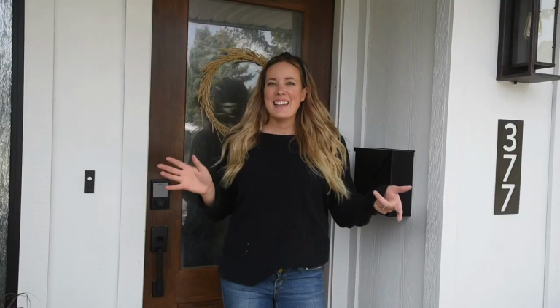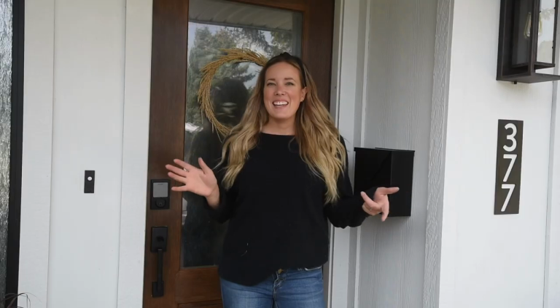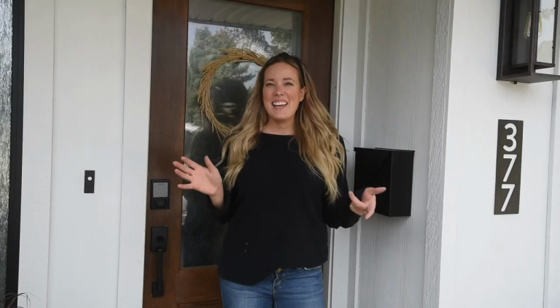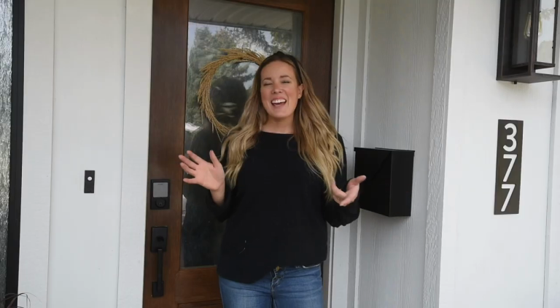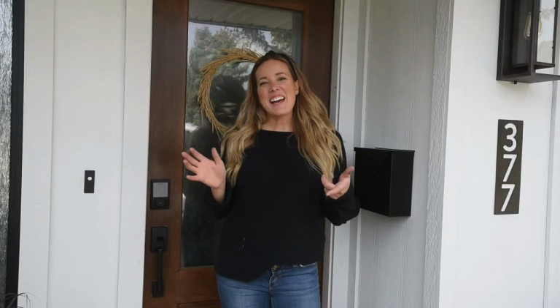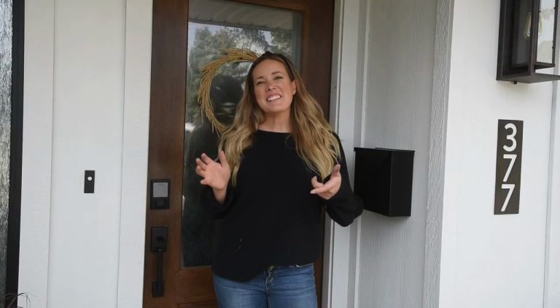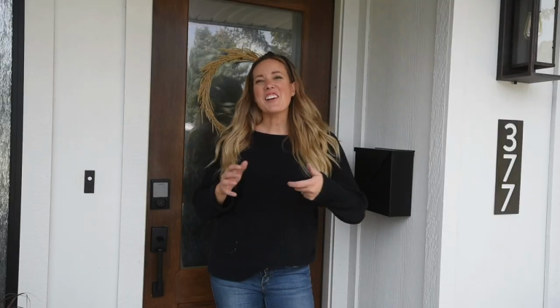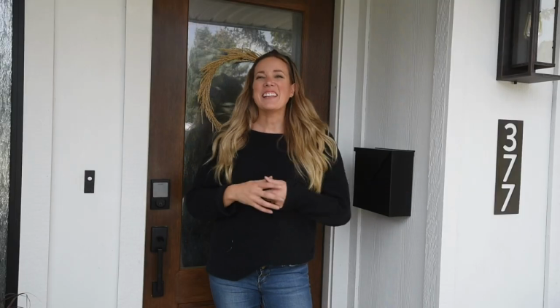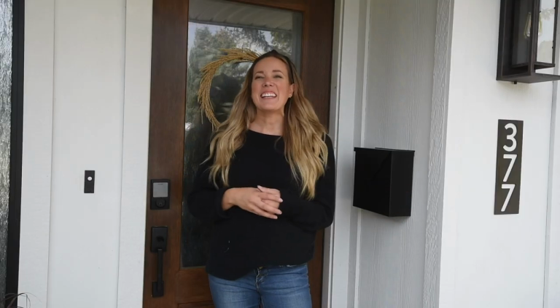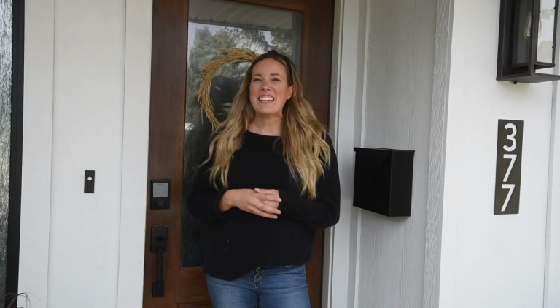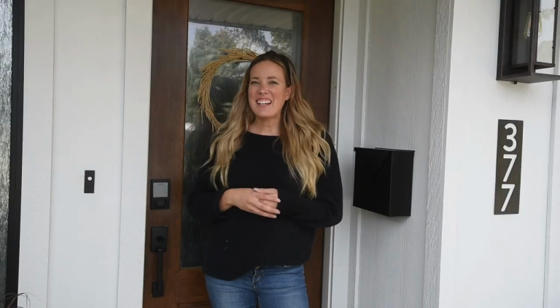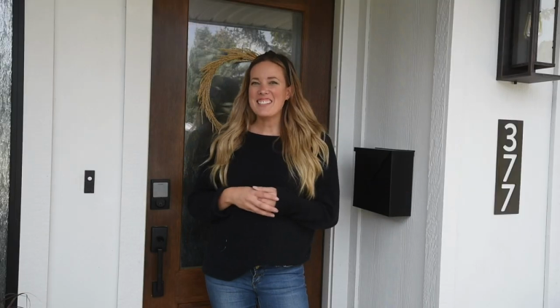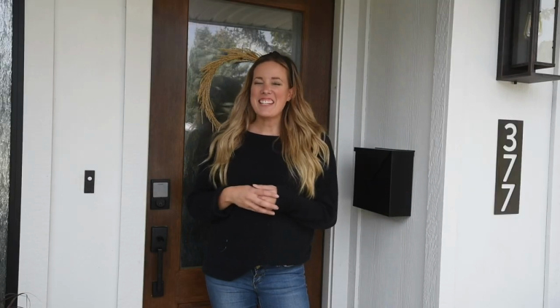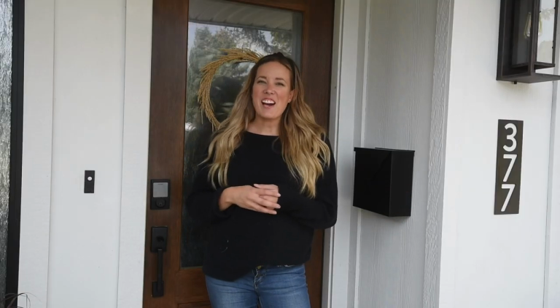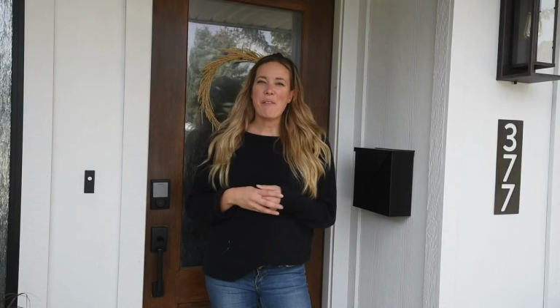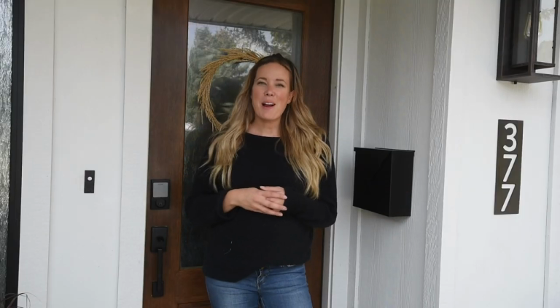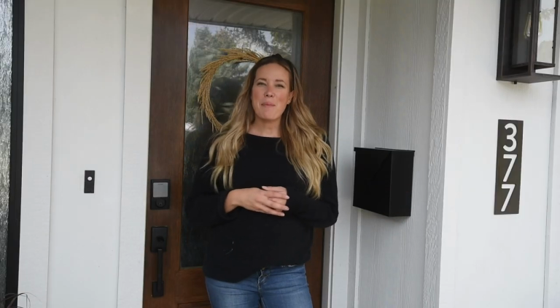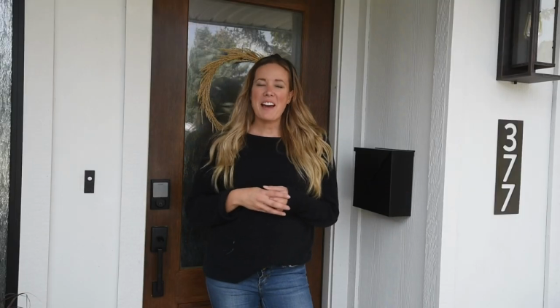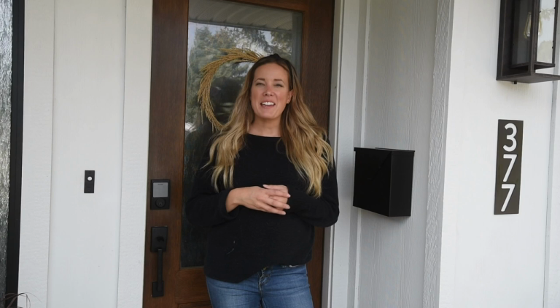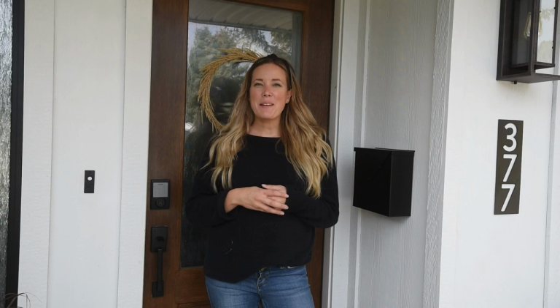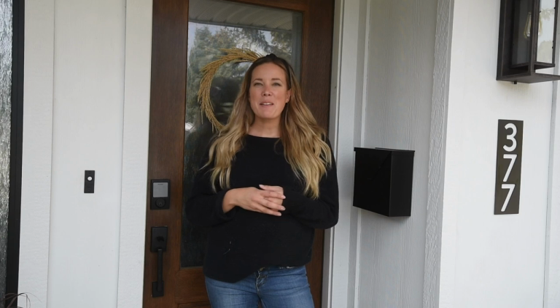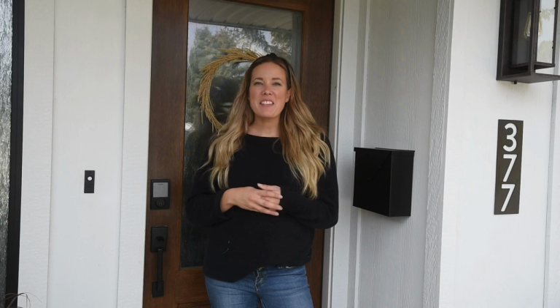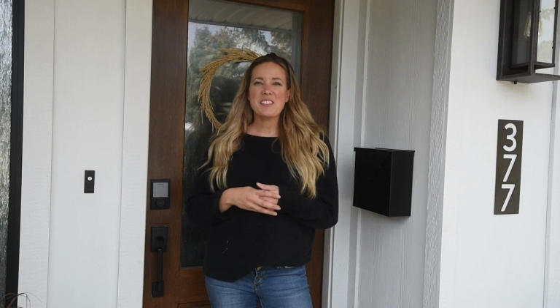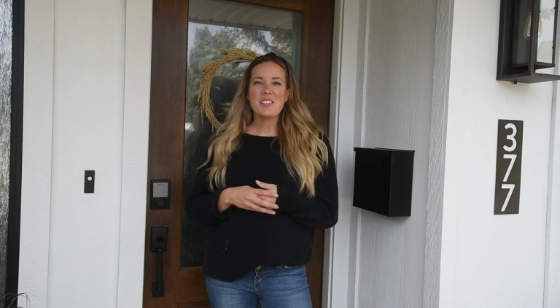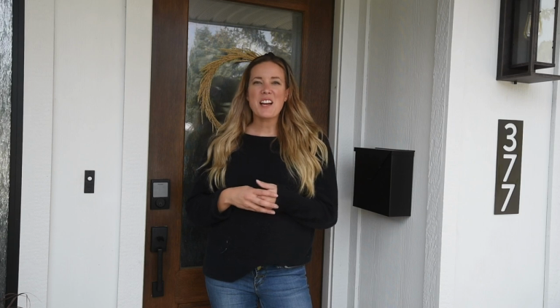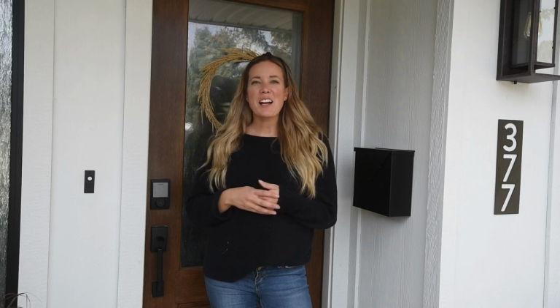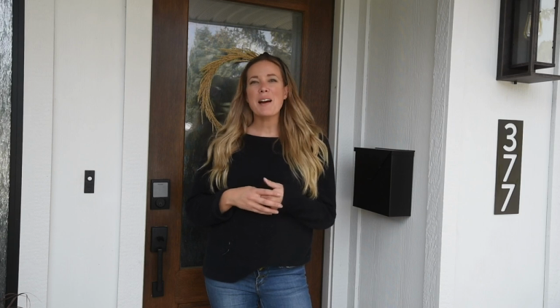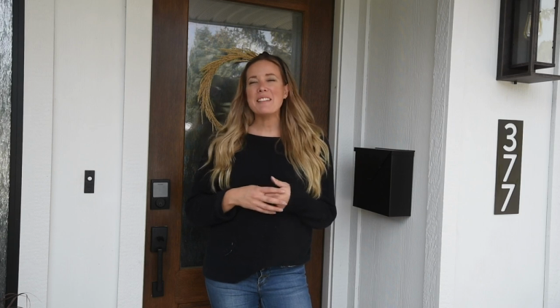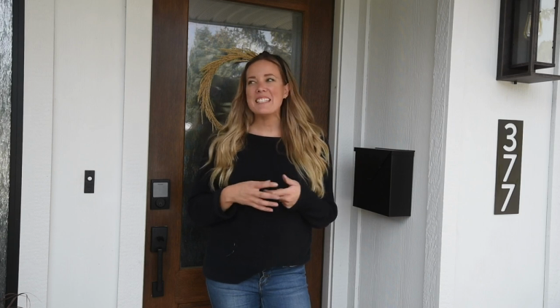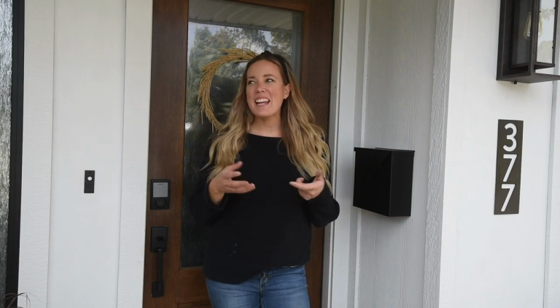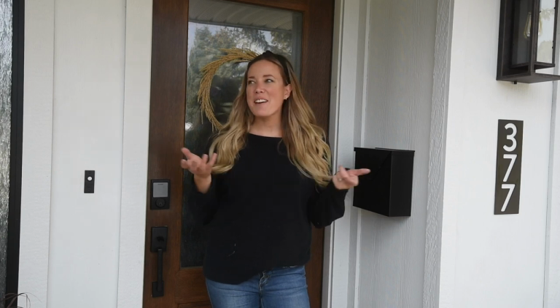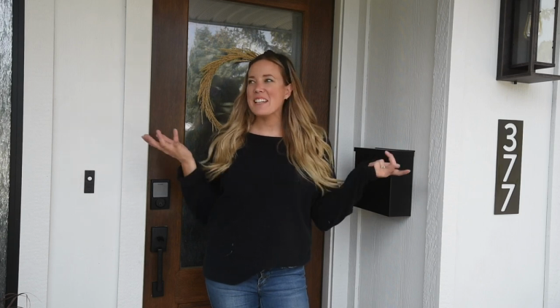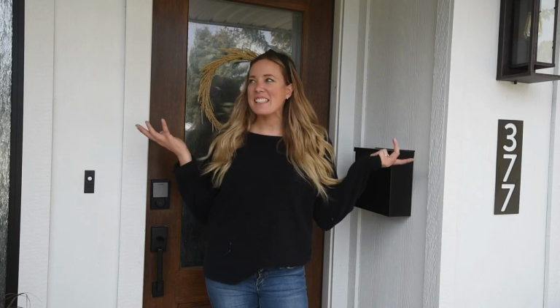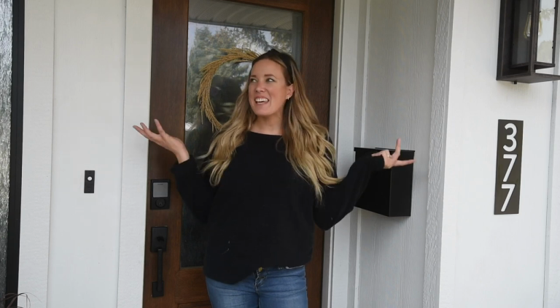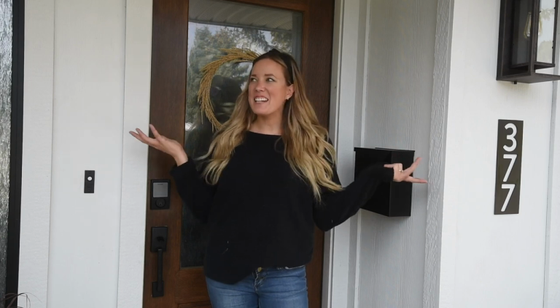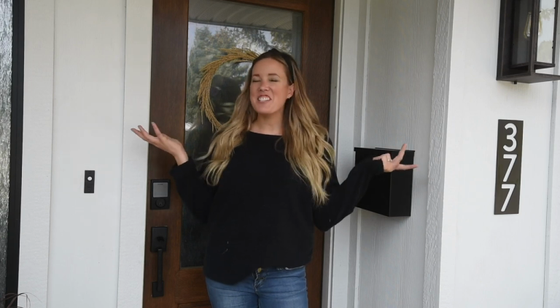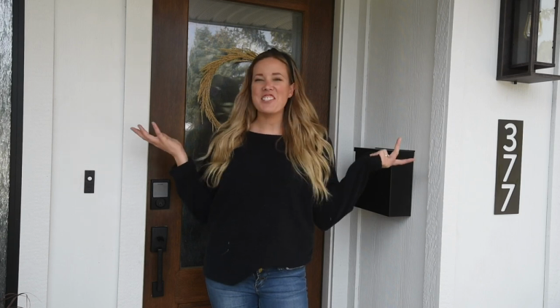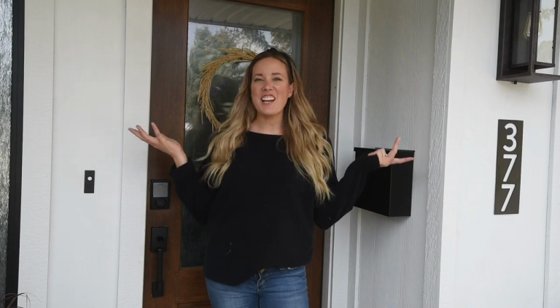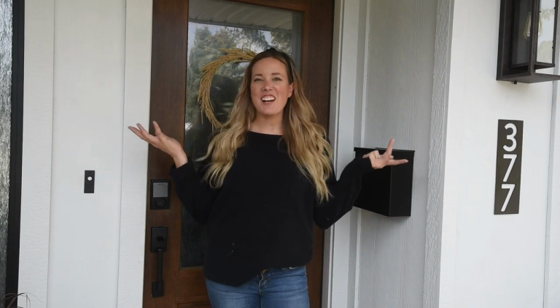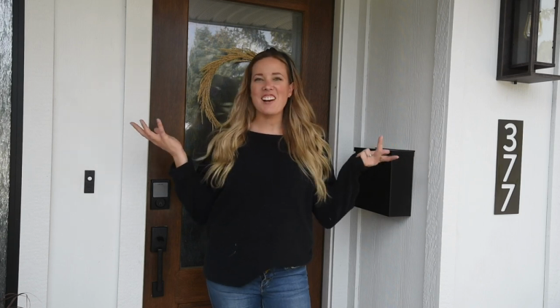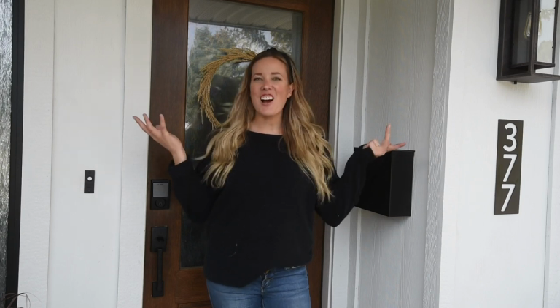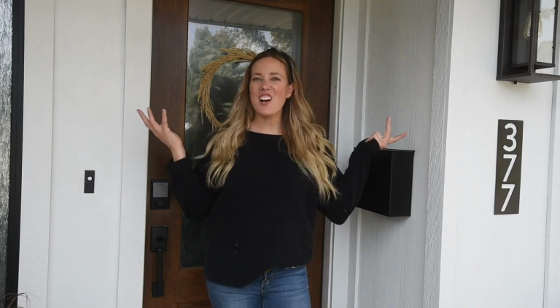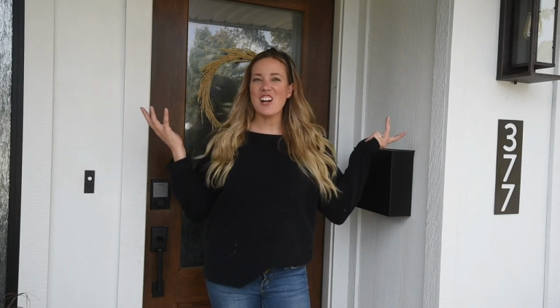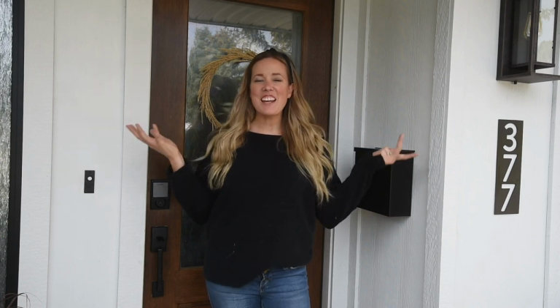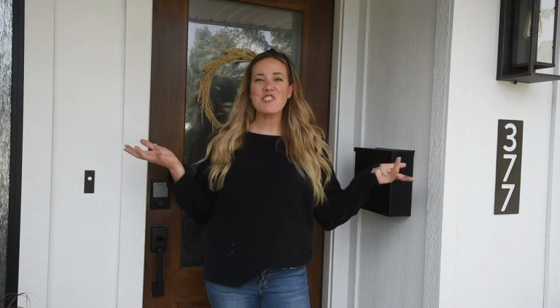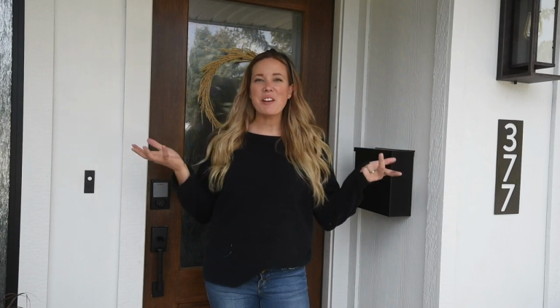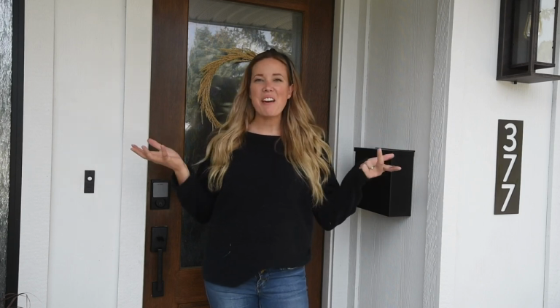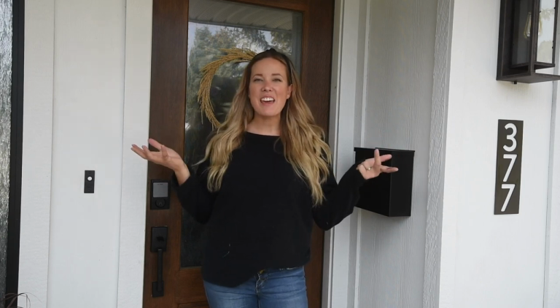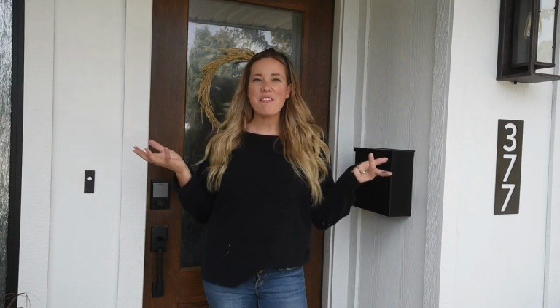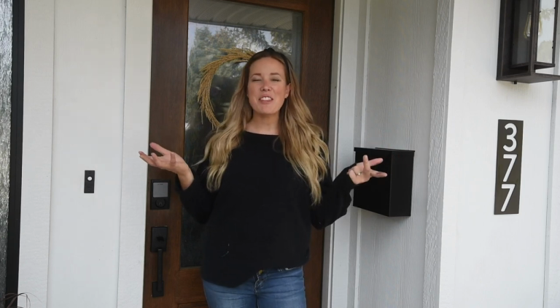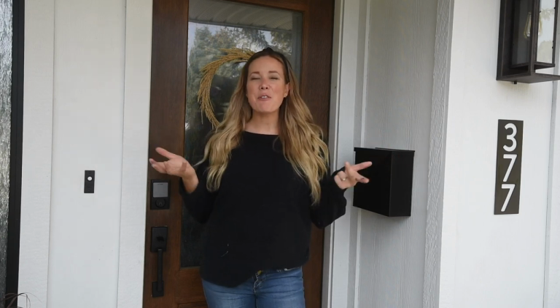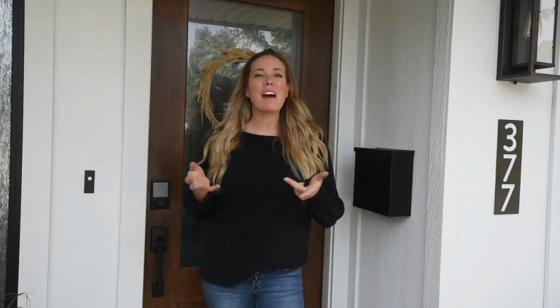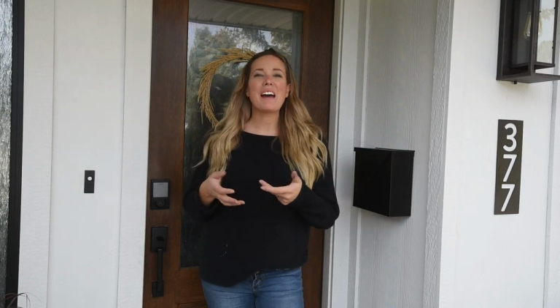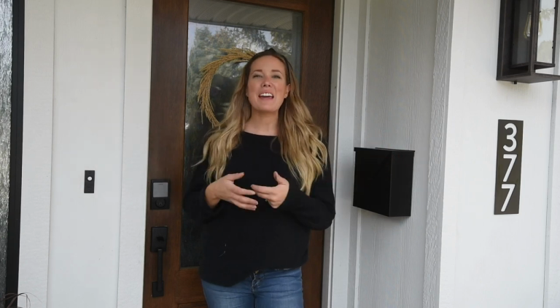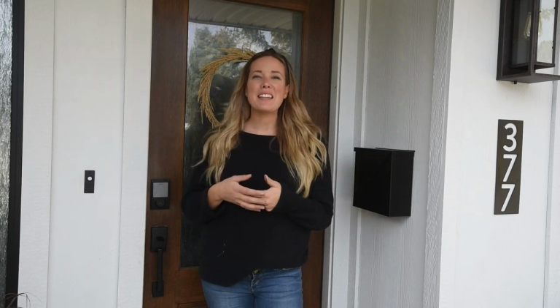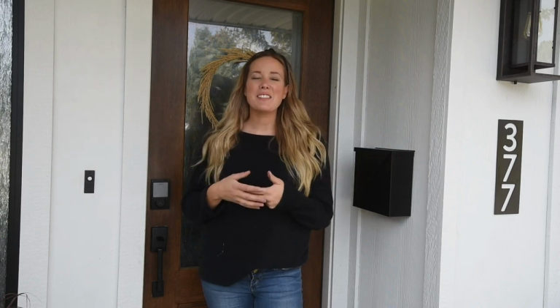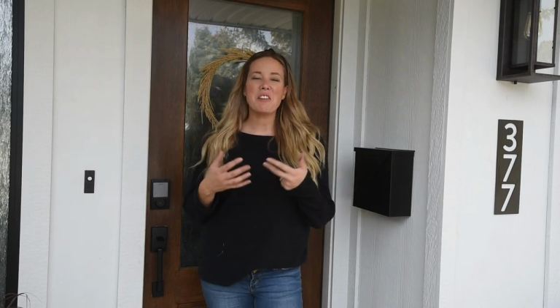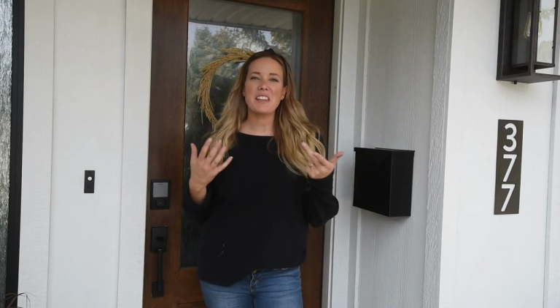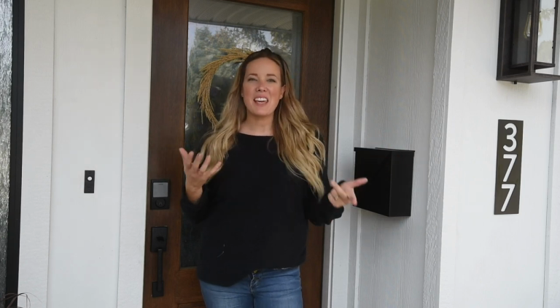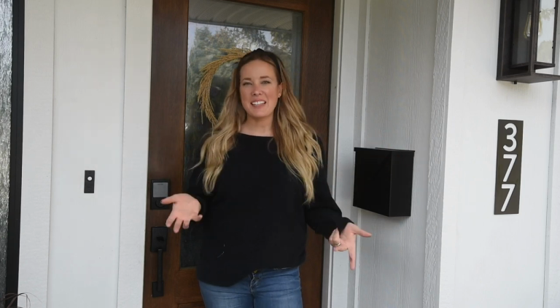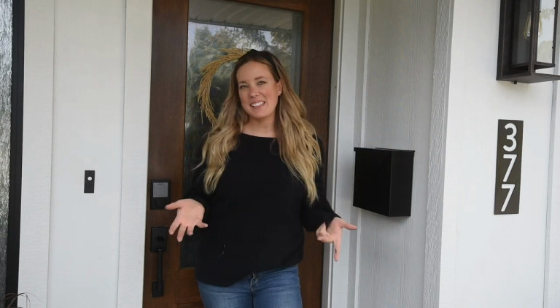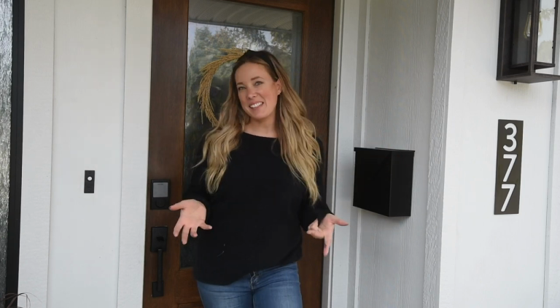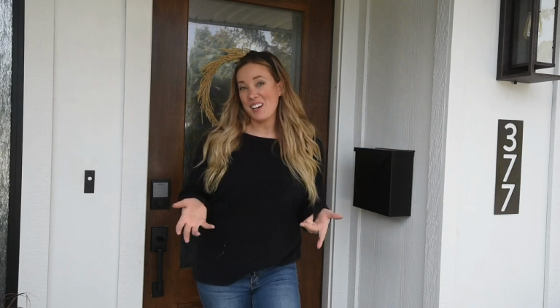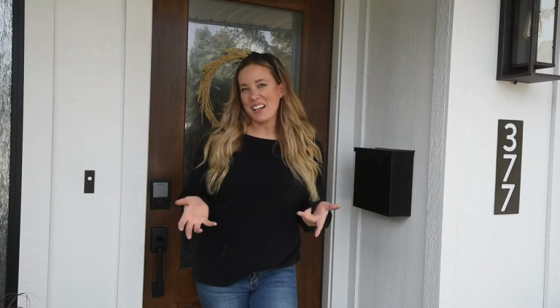Hey guys, Colleen here at DIY or BehindLimandThistle.com and today I'm excited to share our entryway with you guys on the exterior.